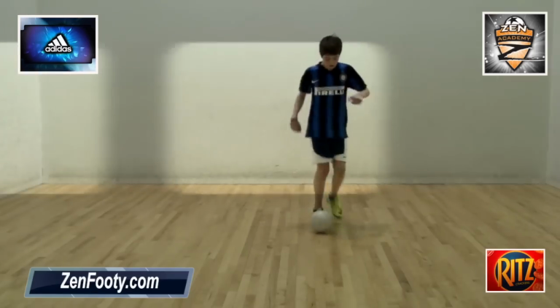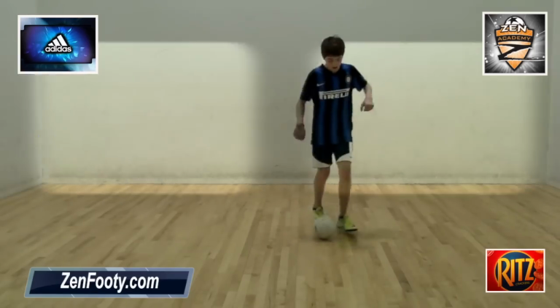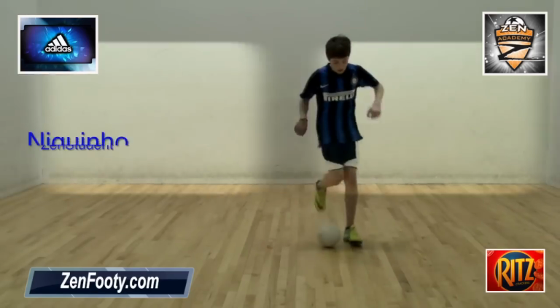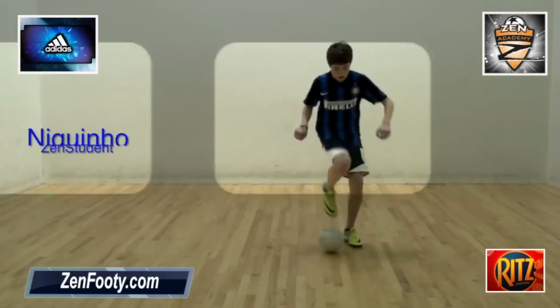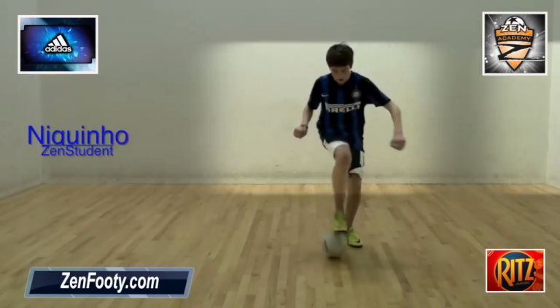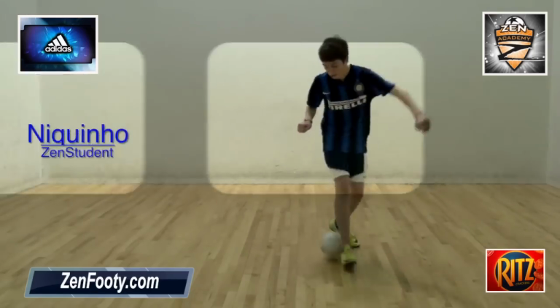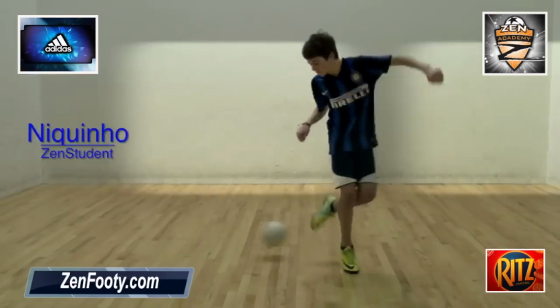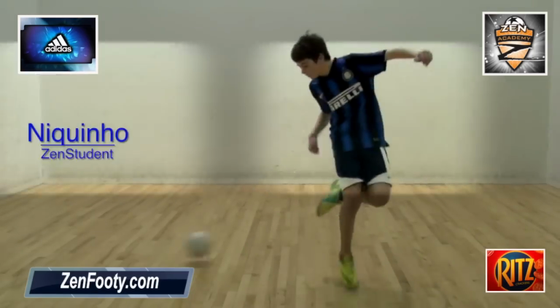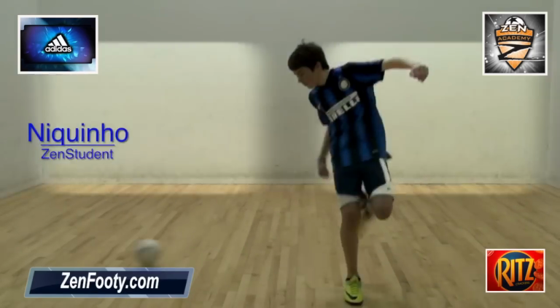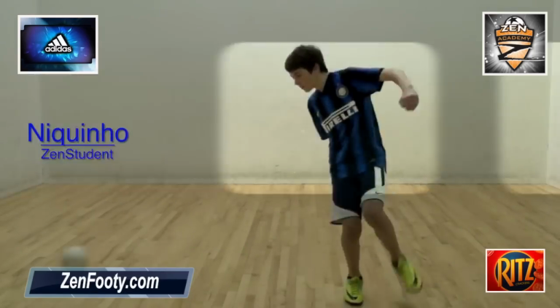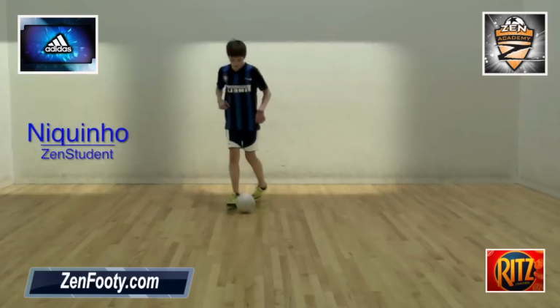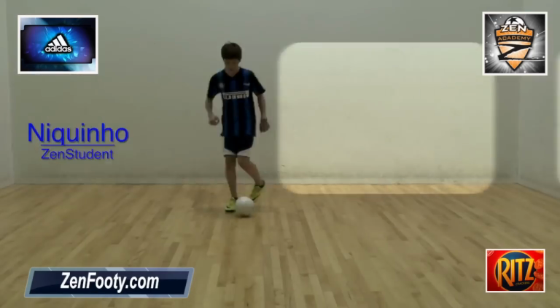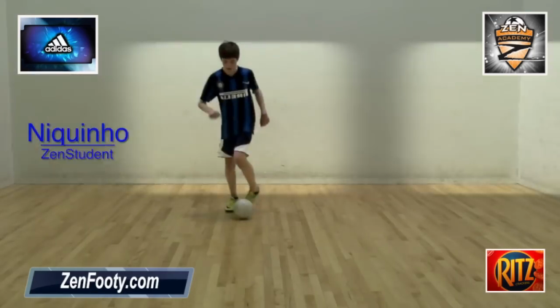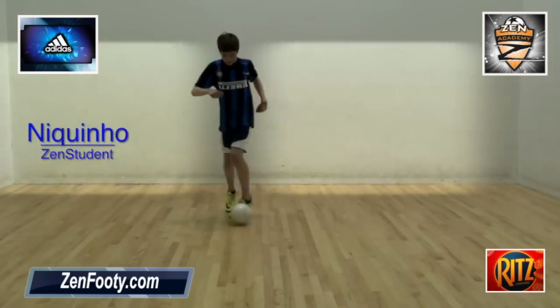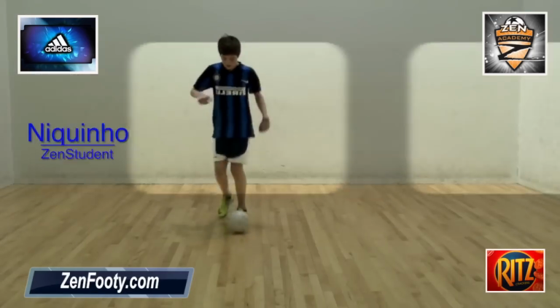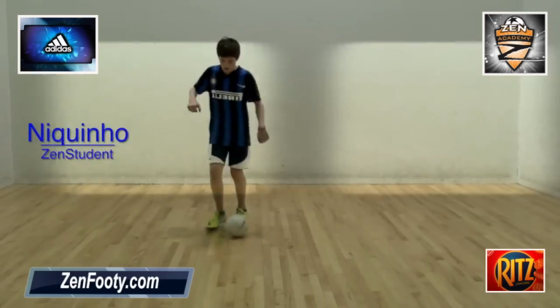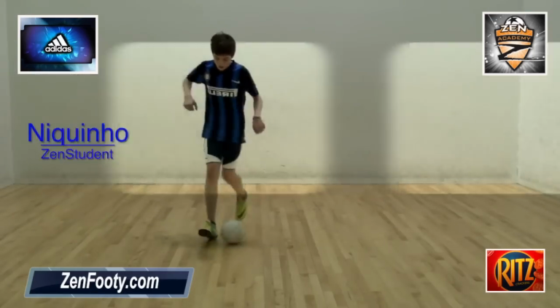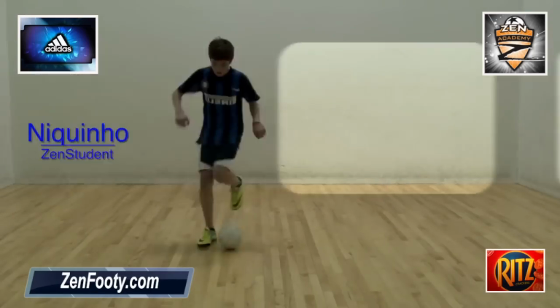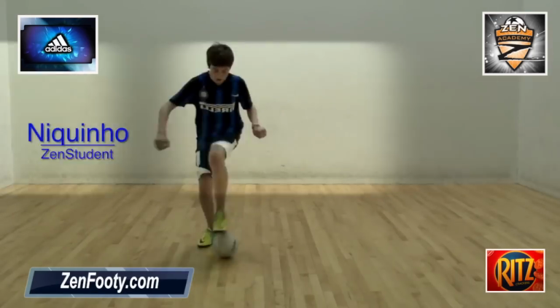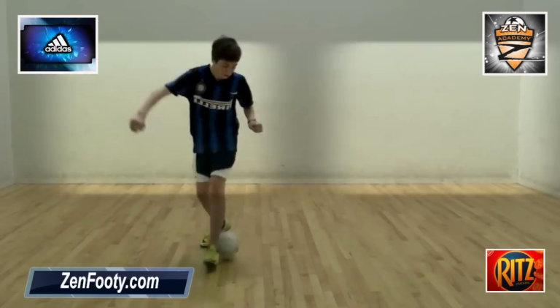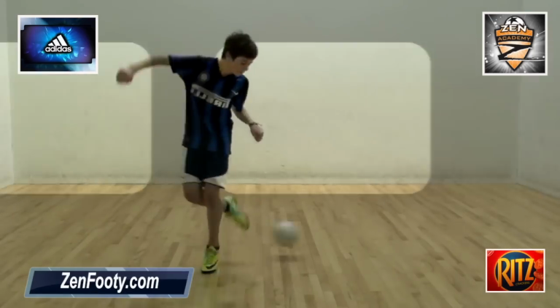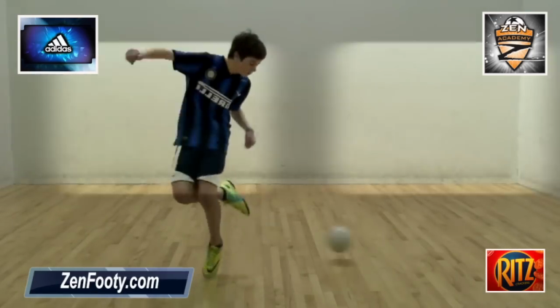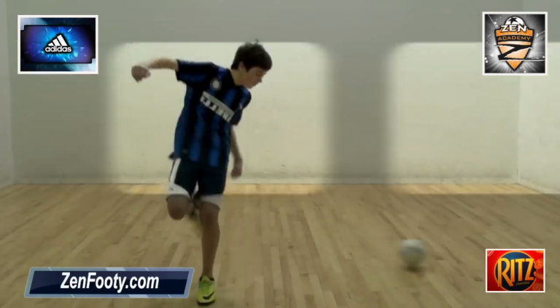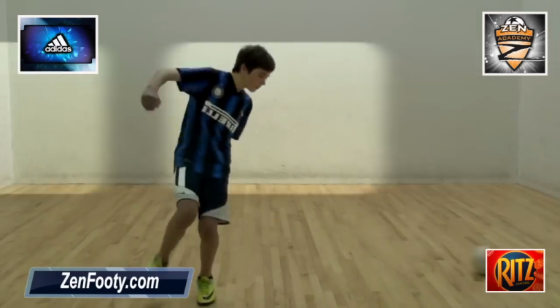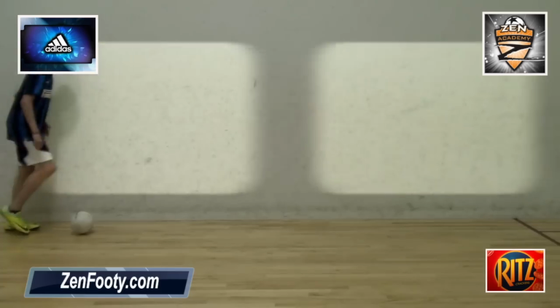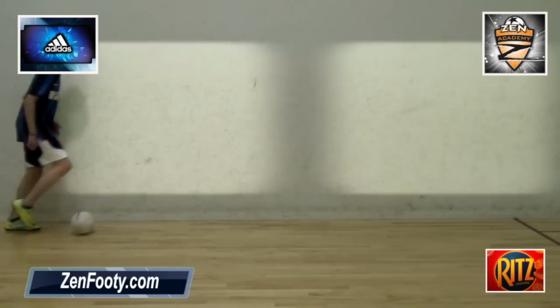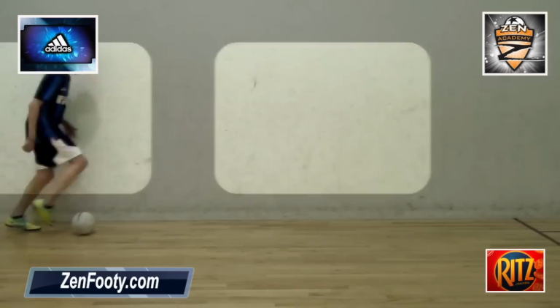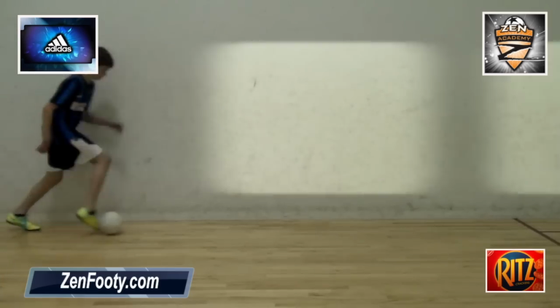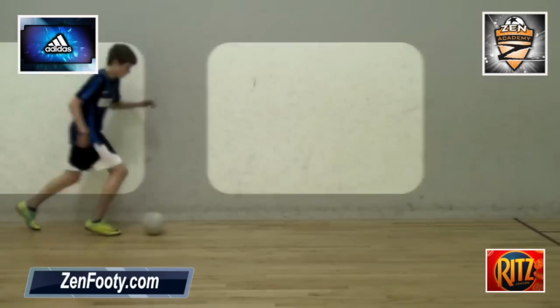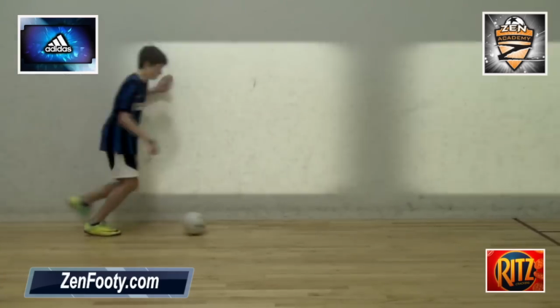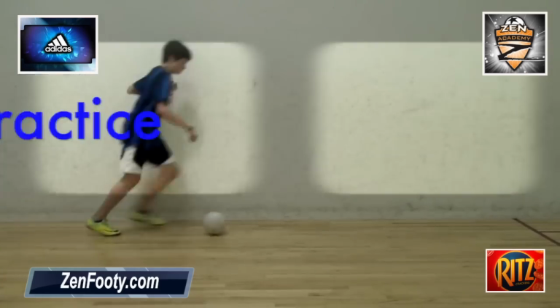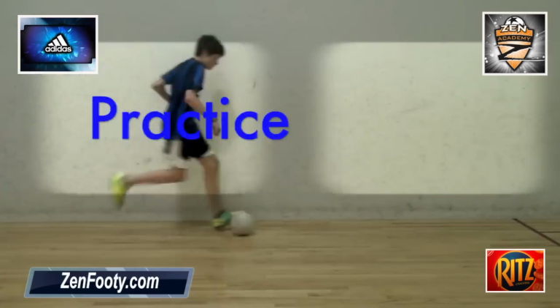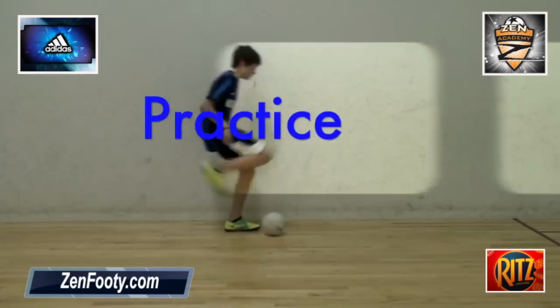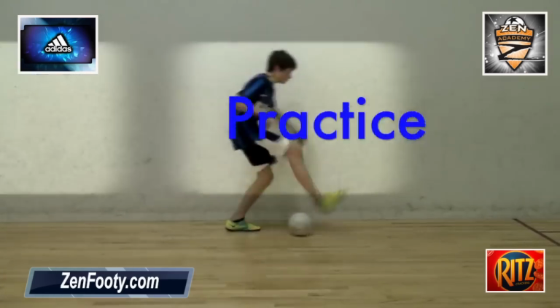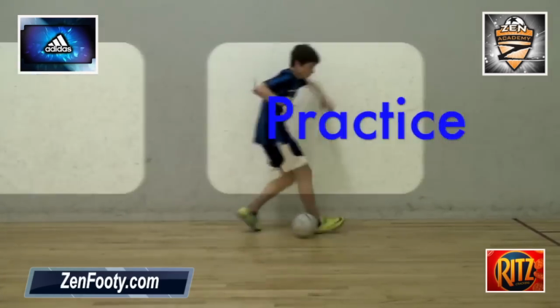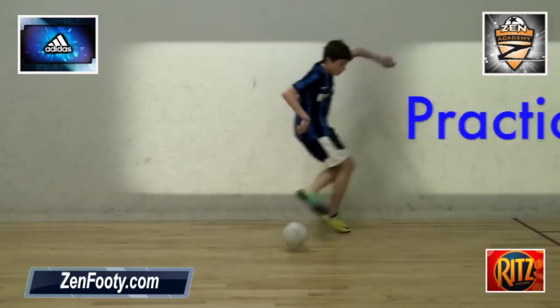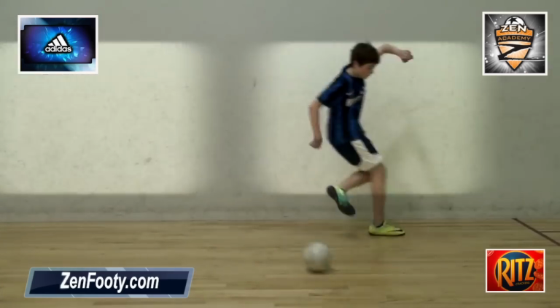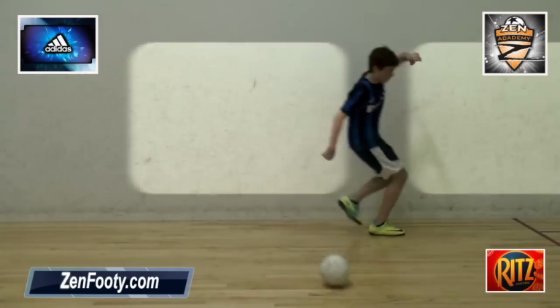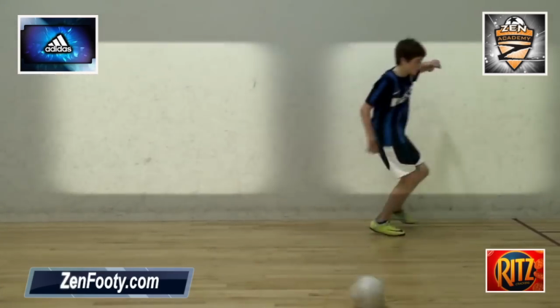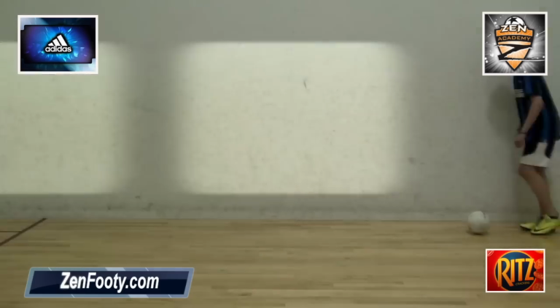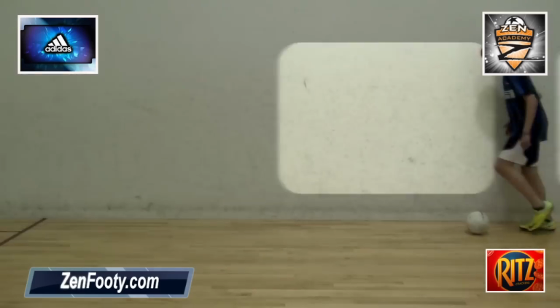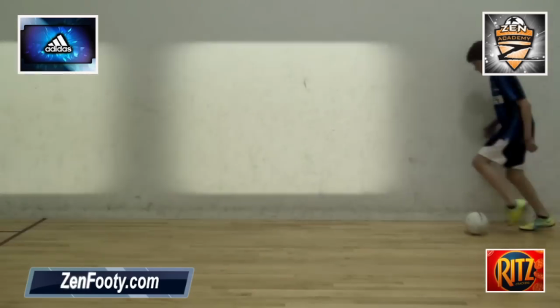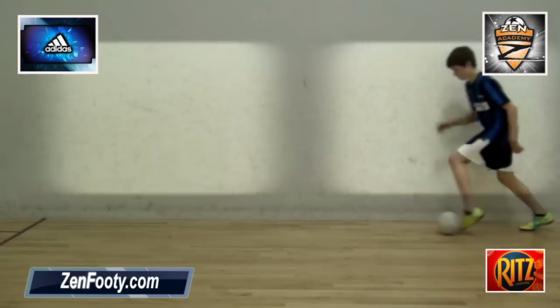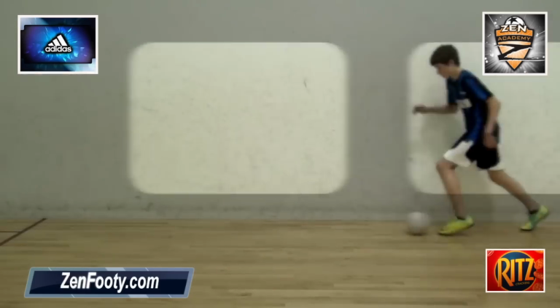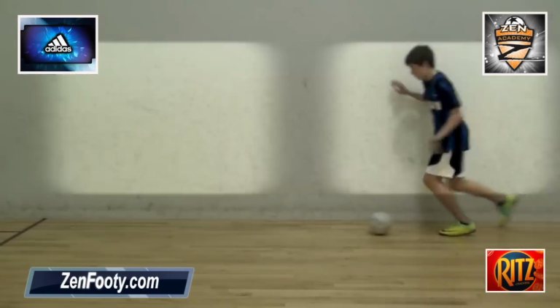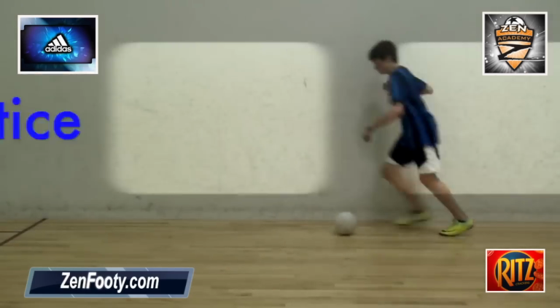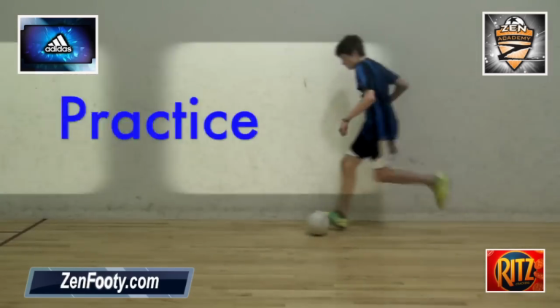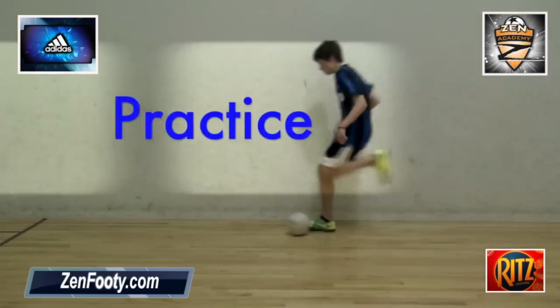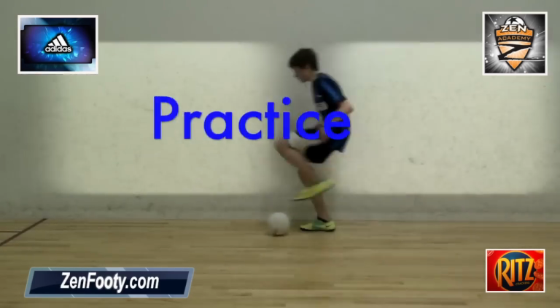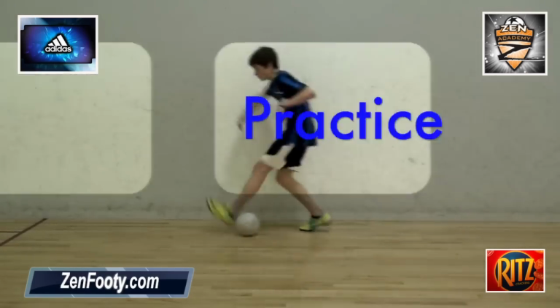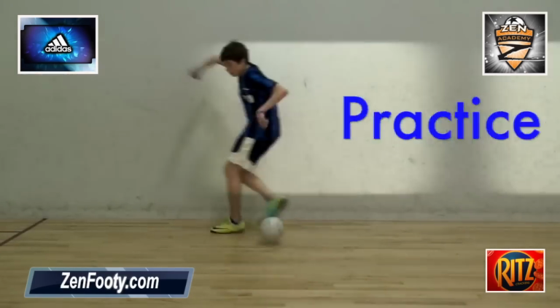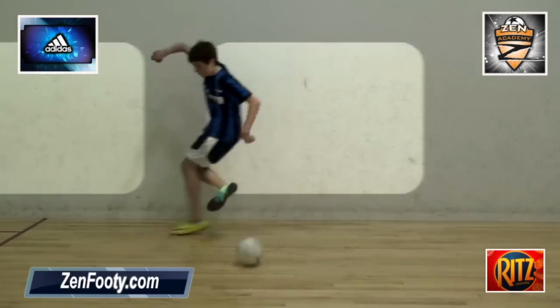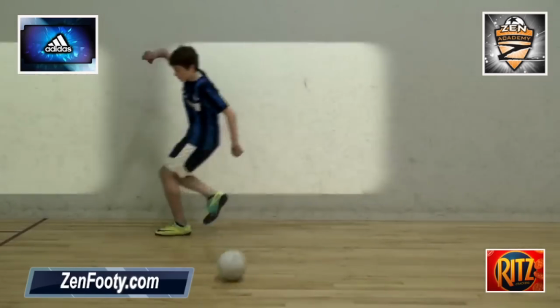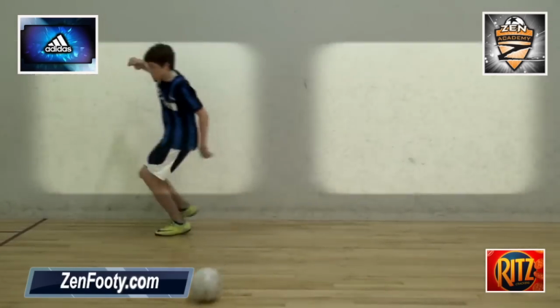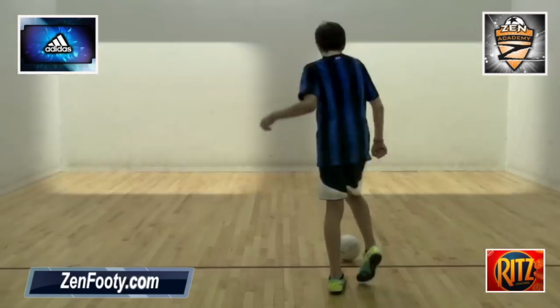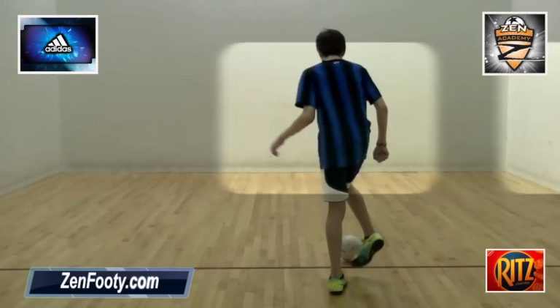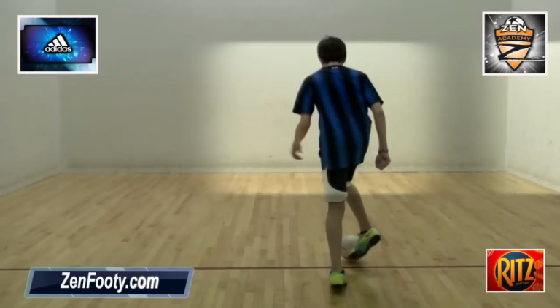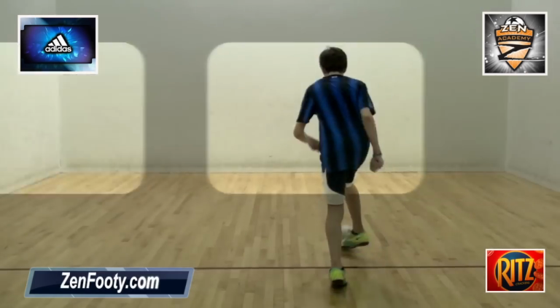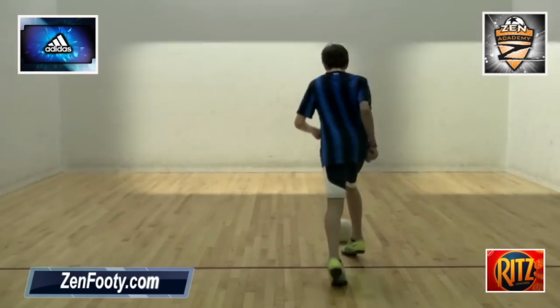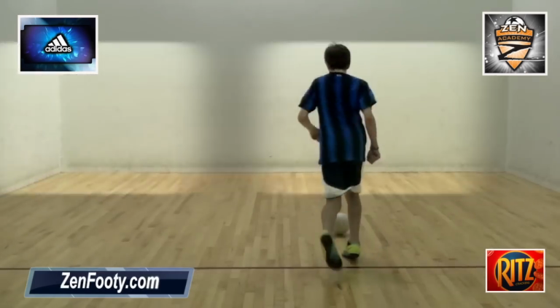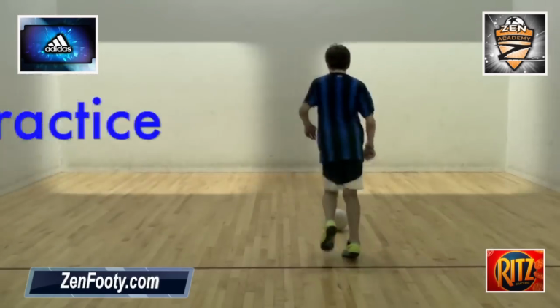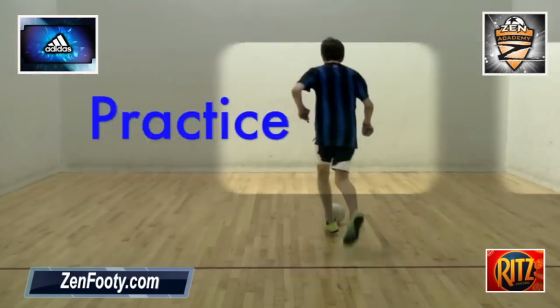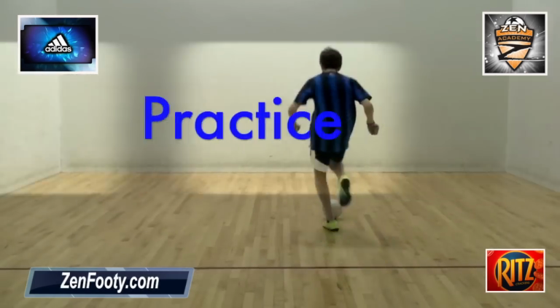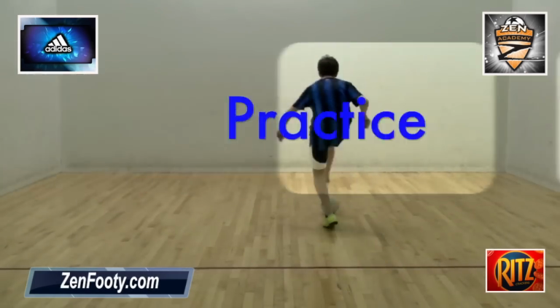Now I'm challenging you to go out and master this skill. And if you like, contact me on zenfooty.com for any questions you might have.